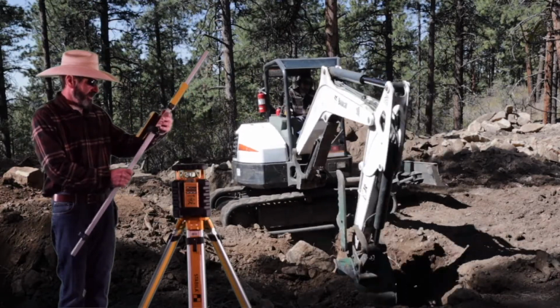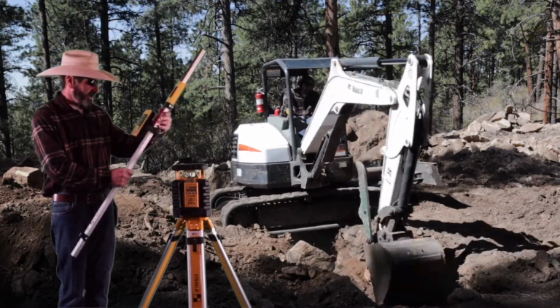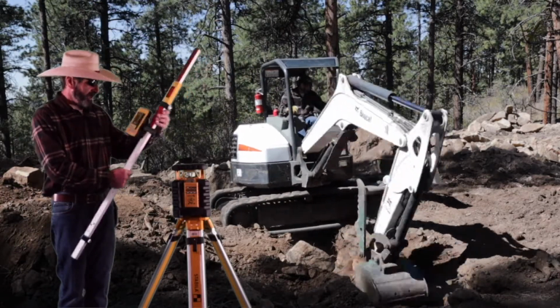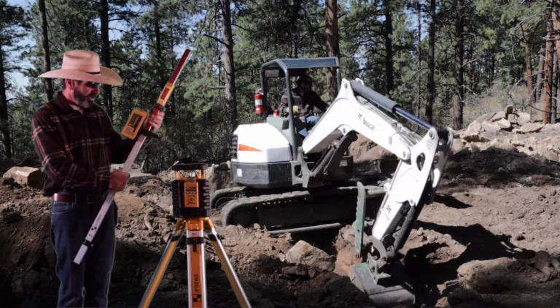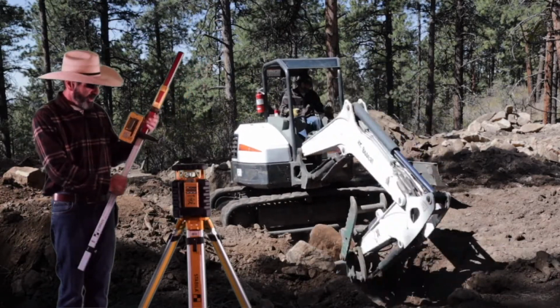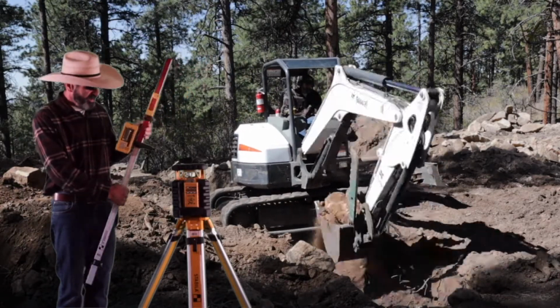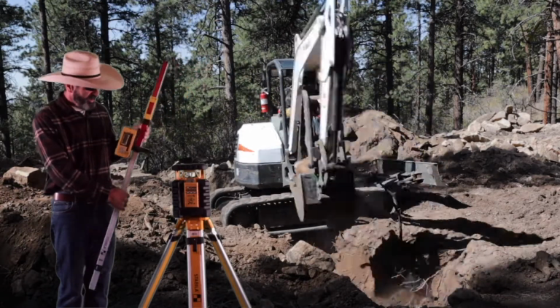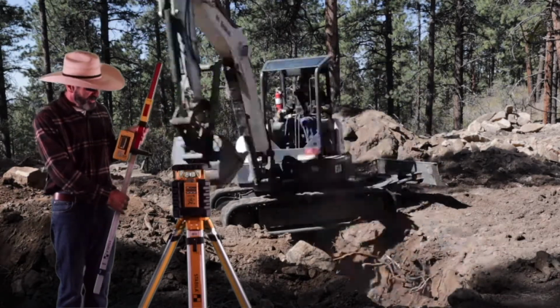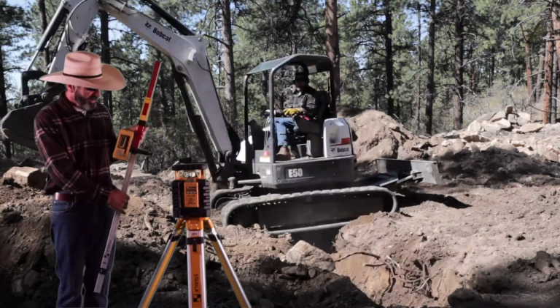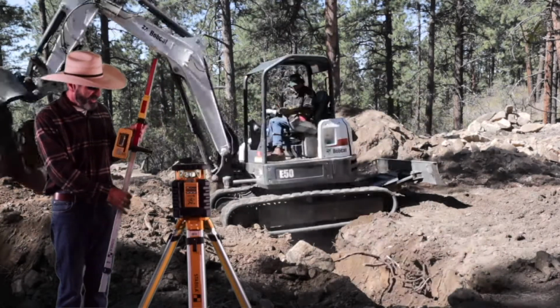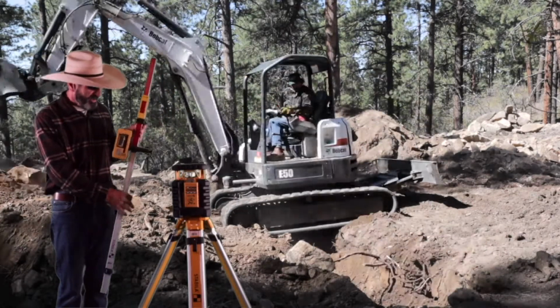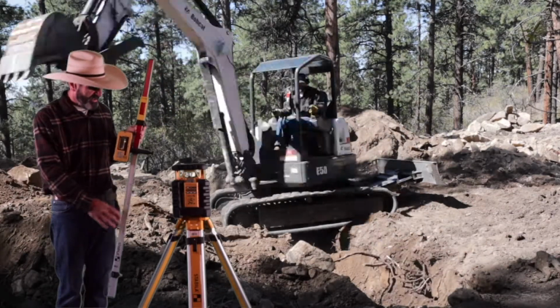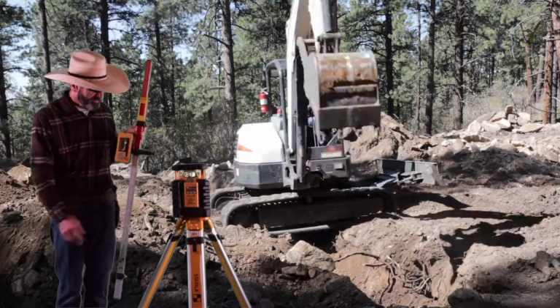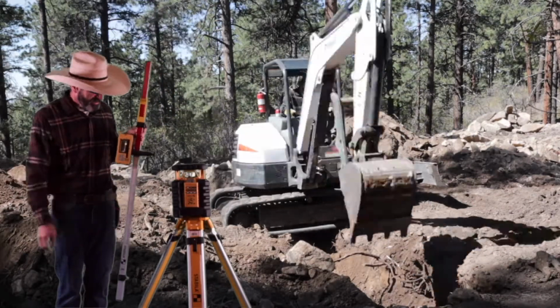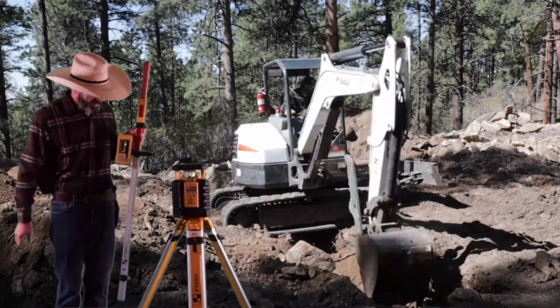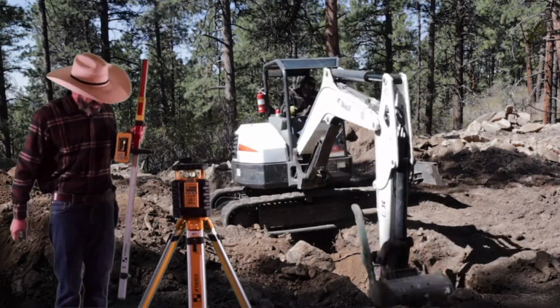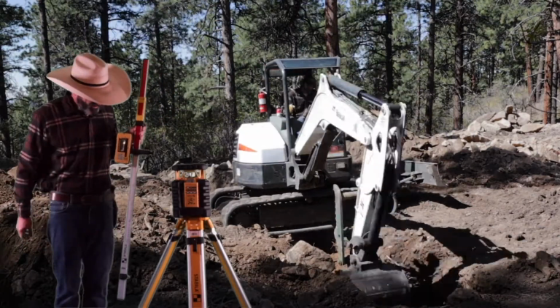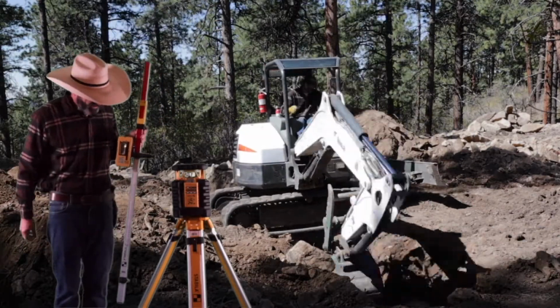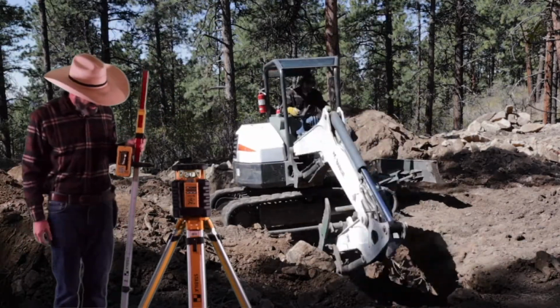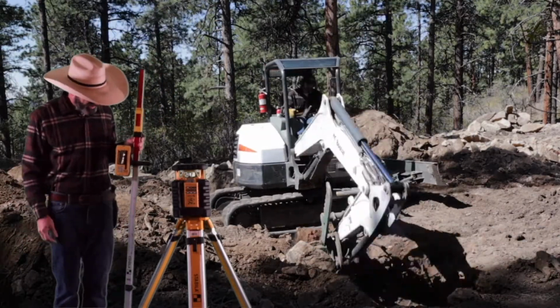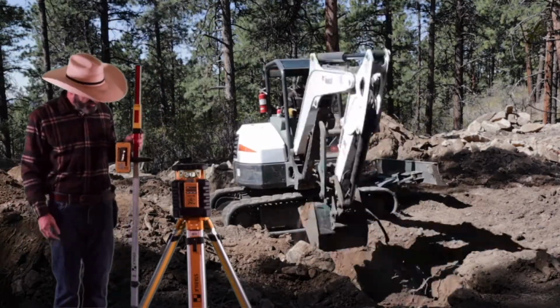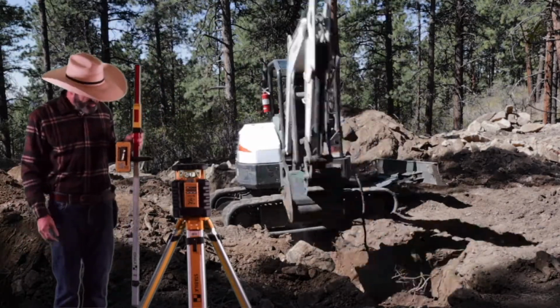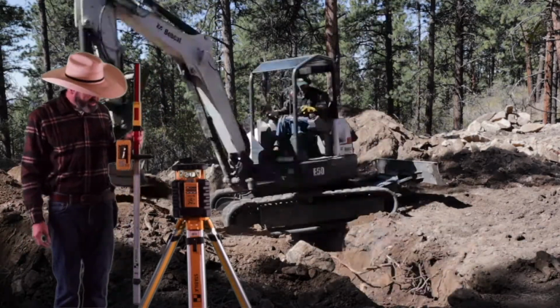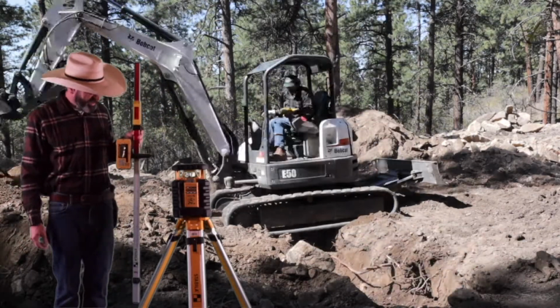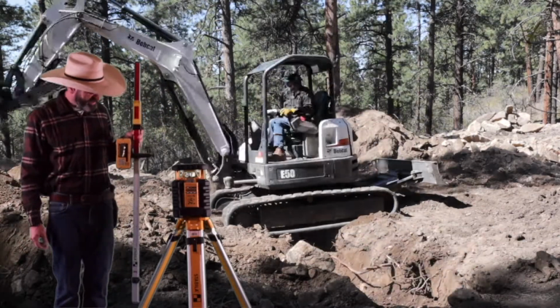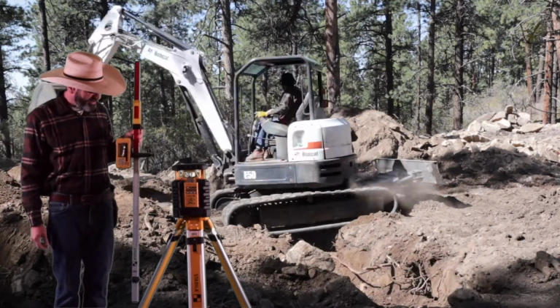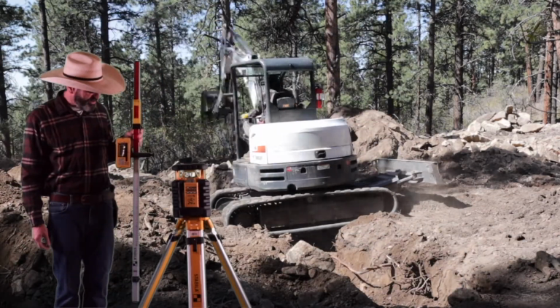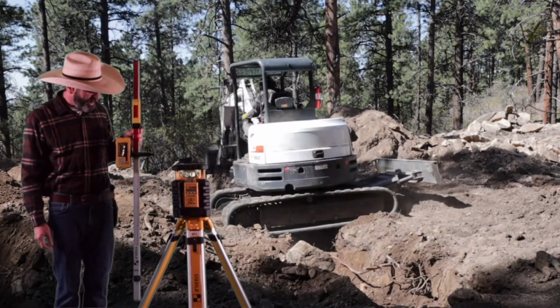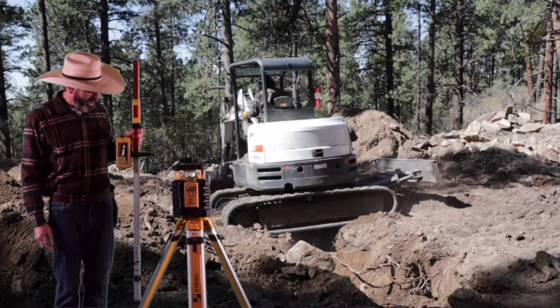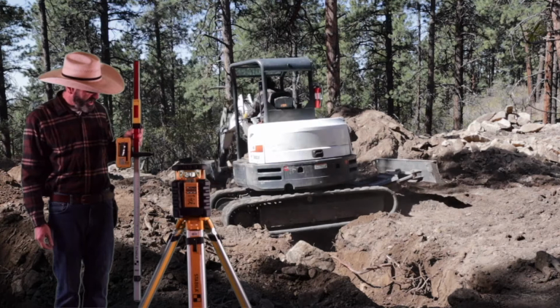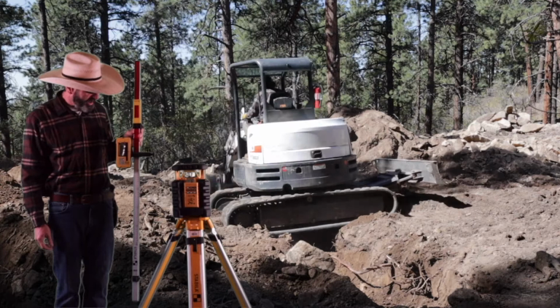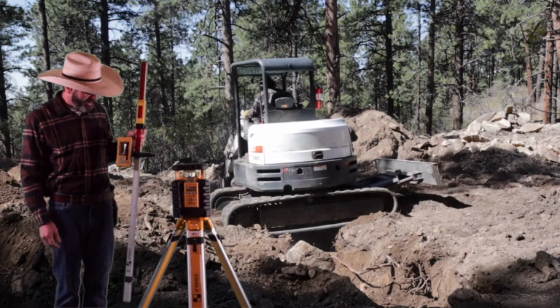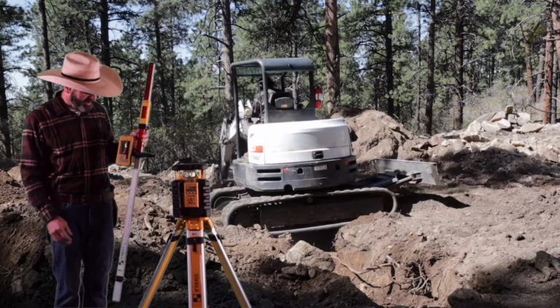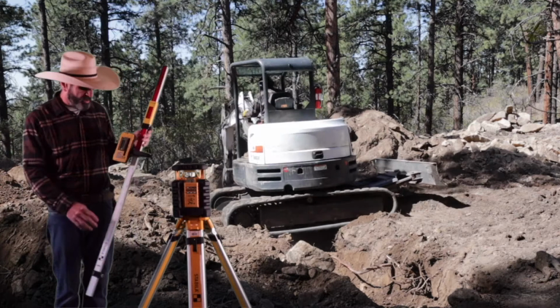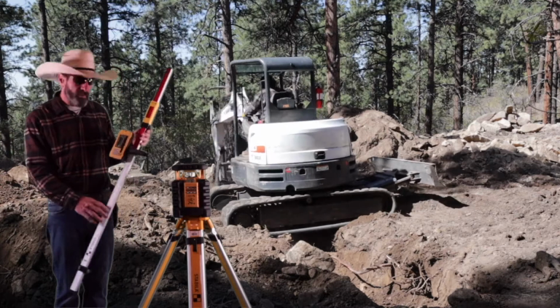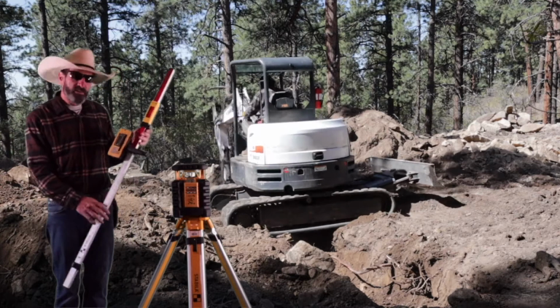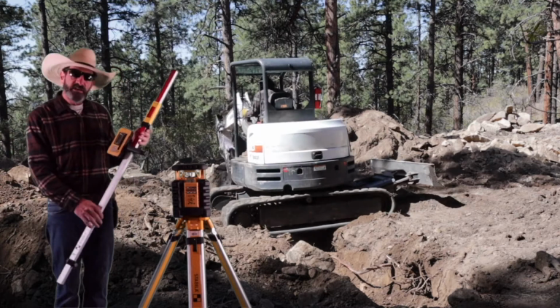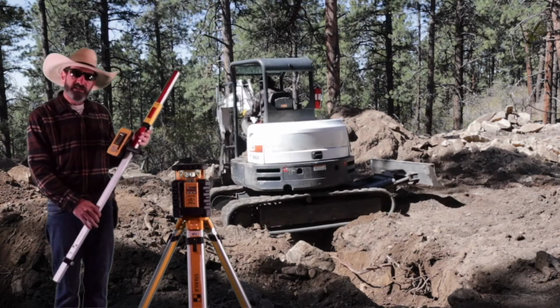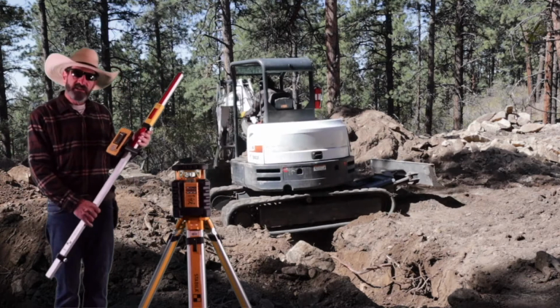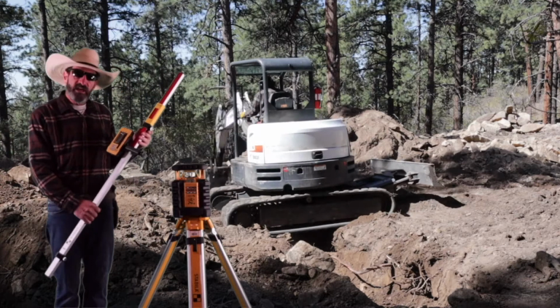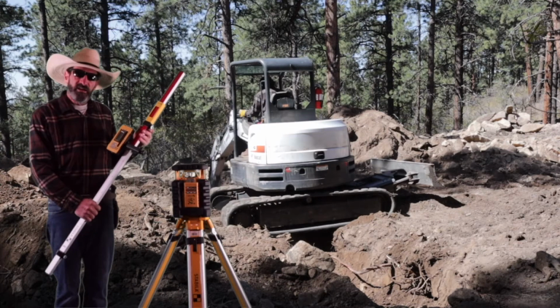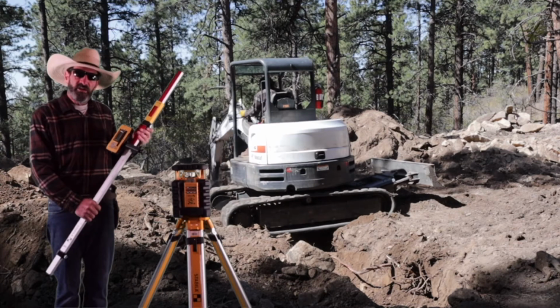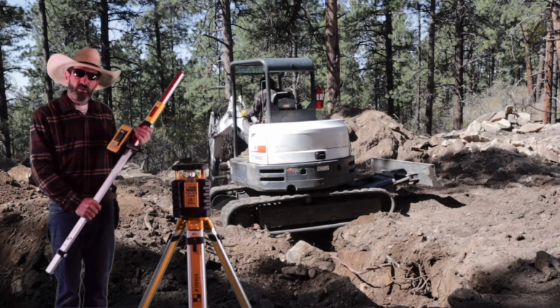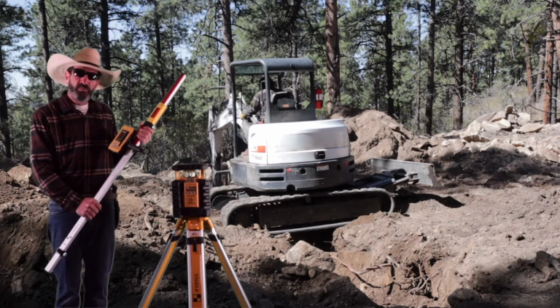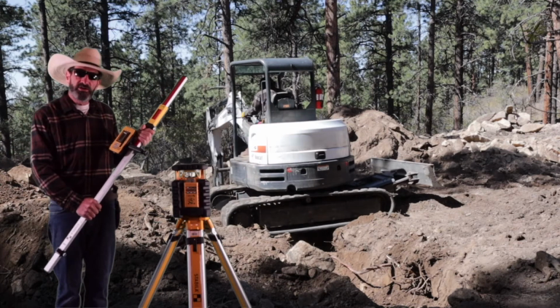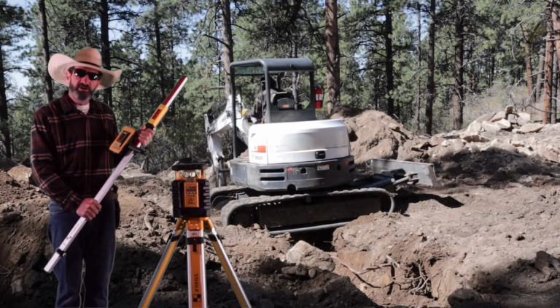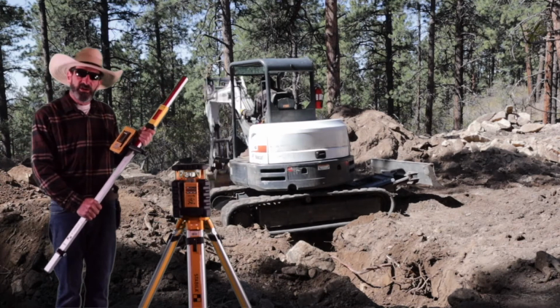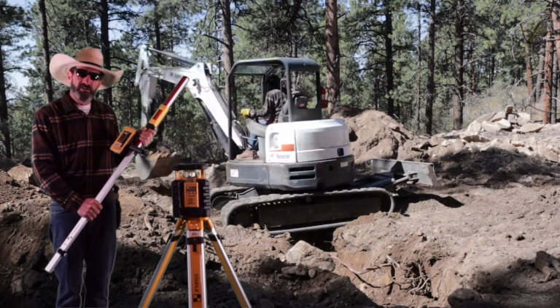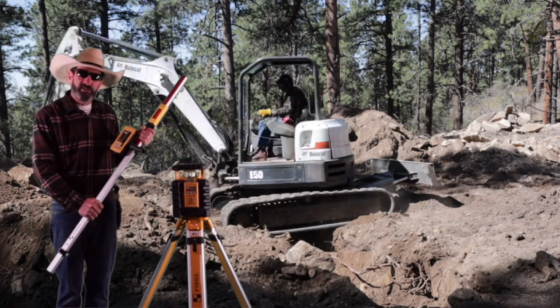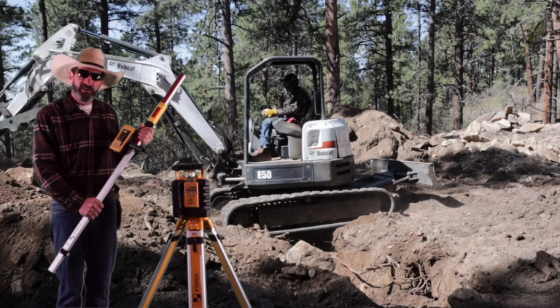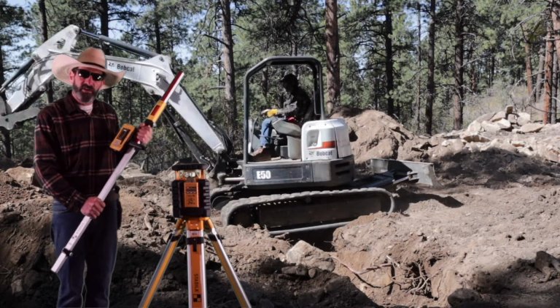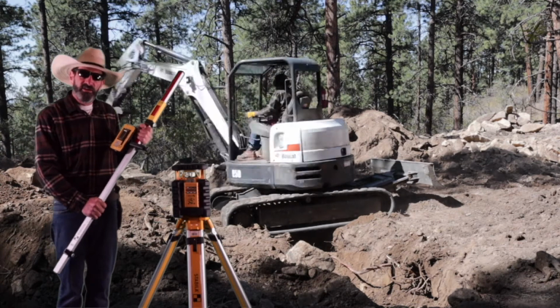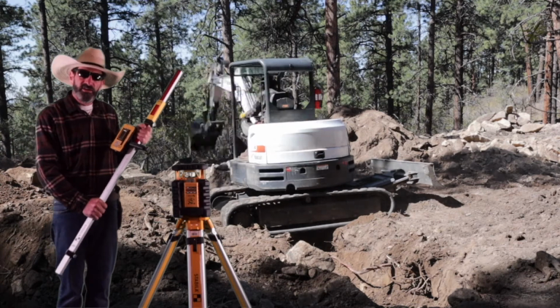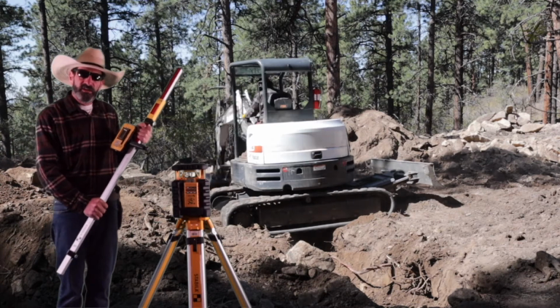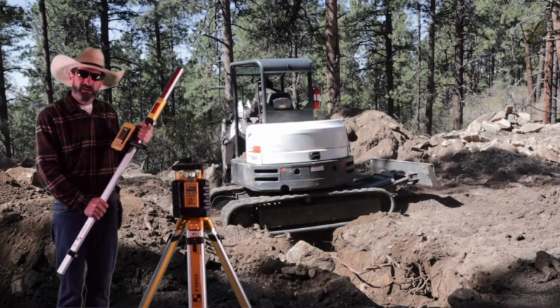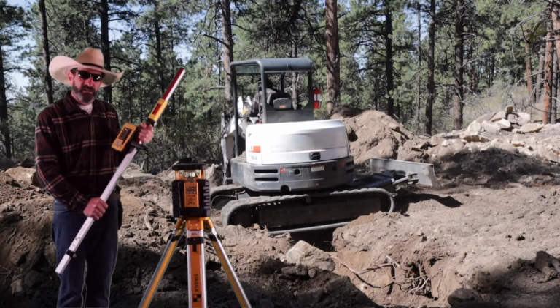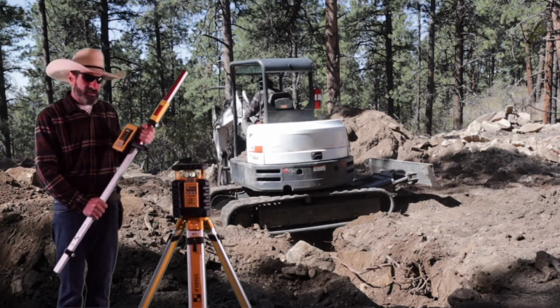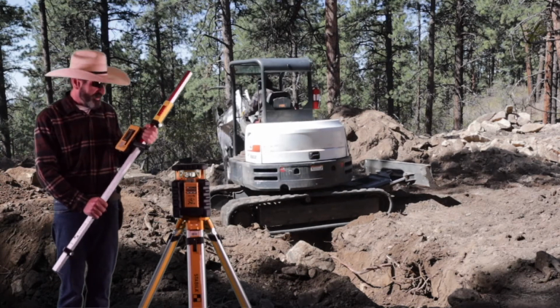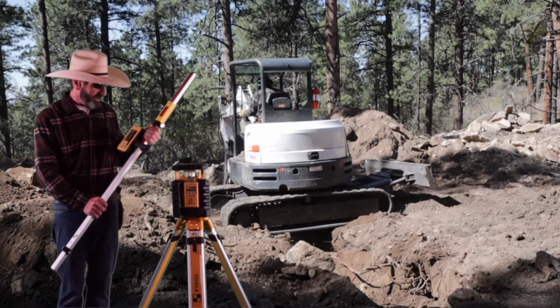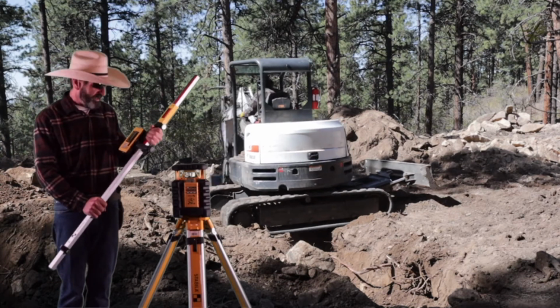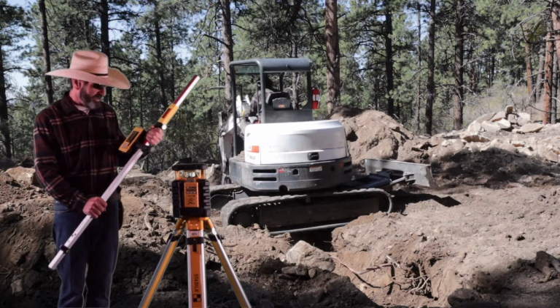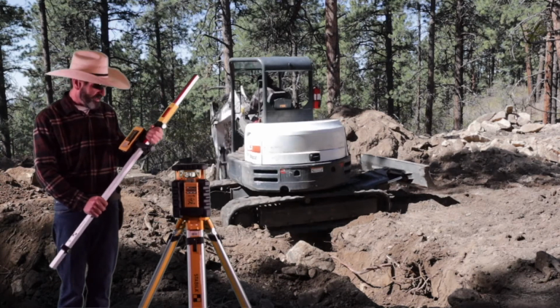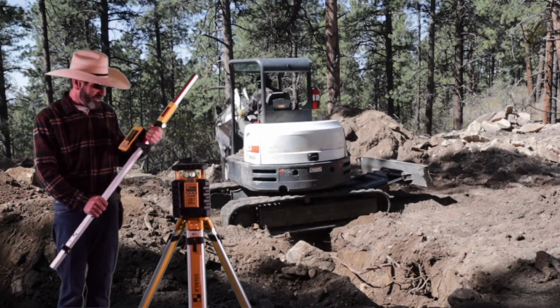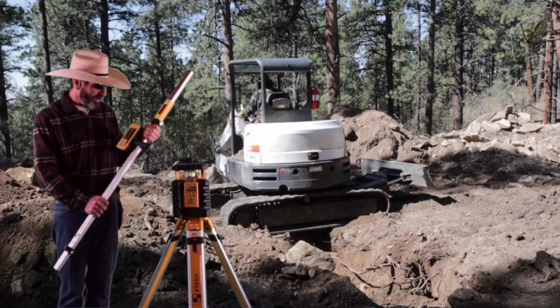We're going to give this laser a try out on the property today. Hope you enjoy the video. All right, let's get started.